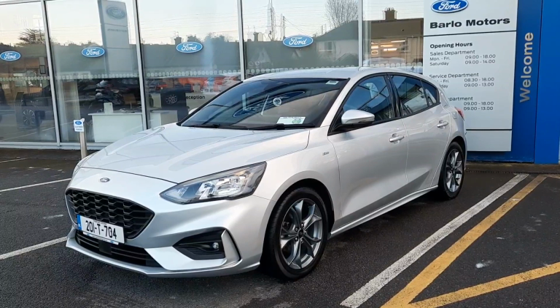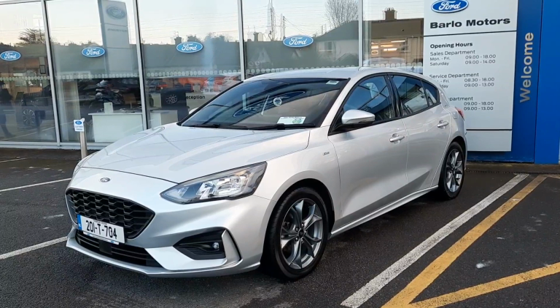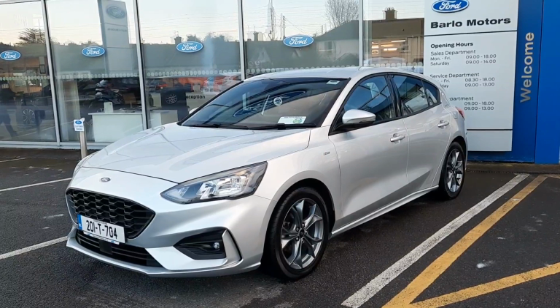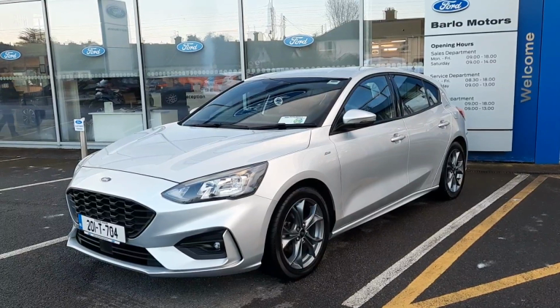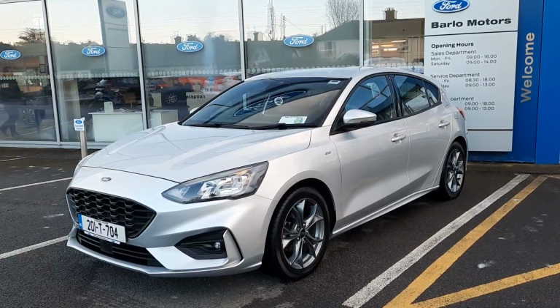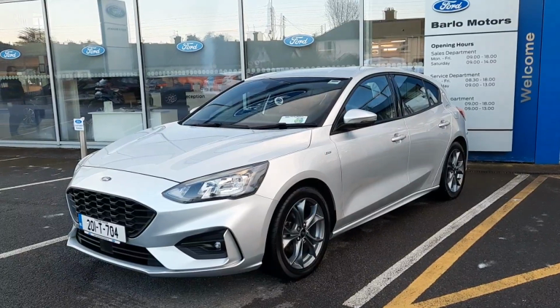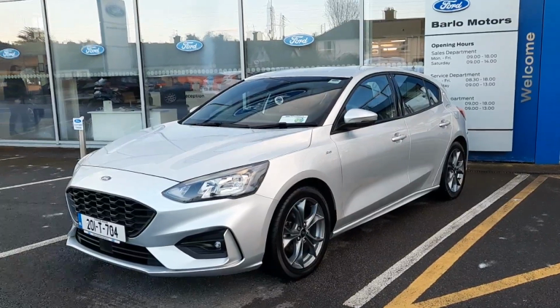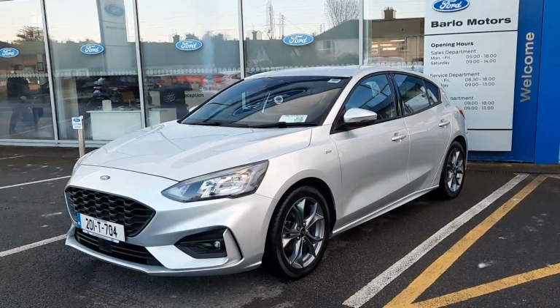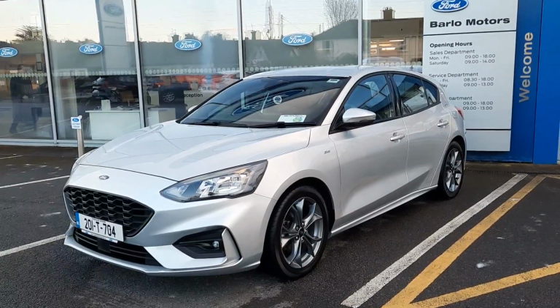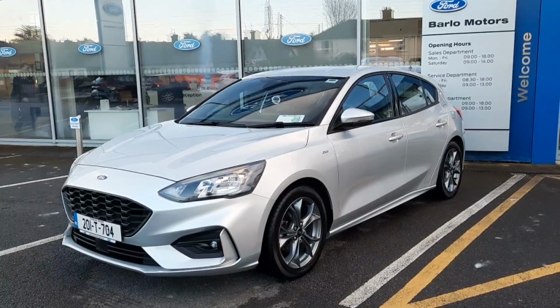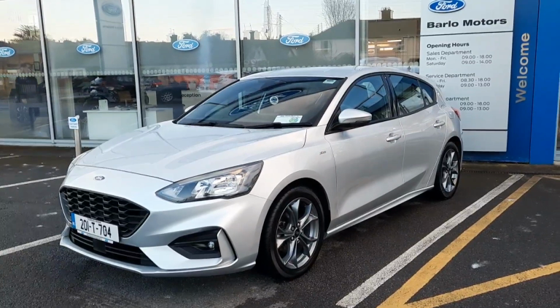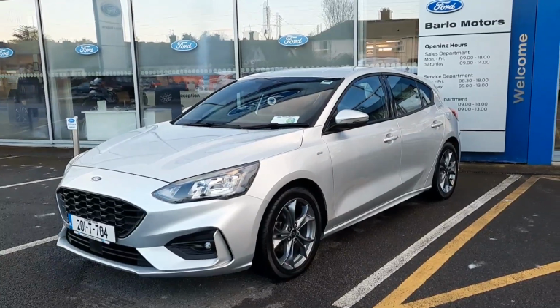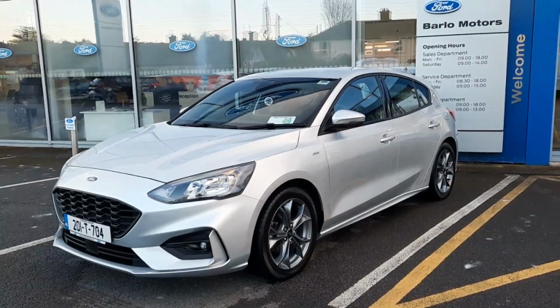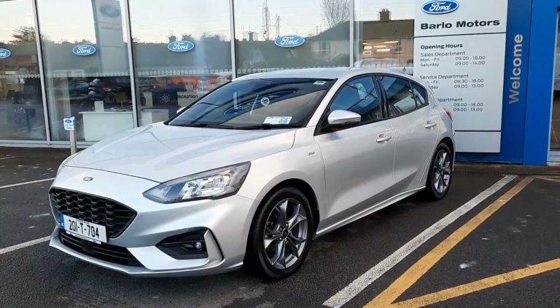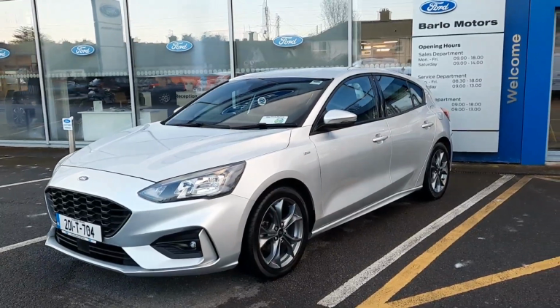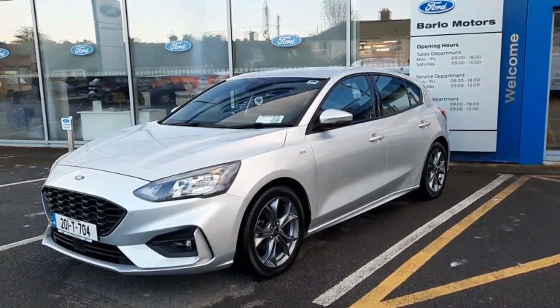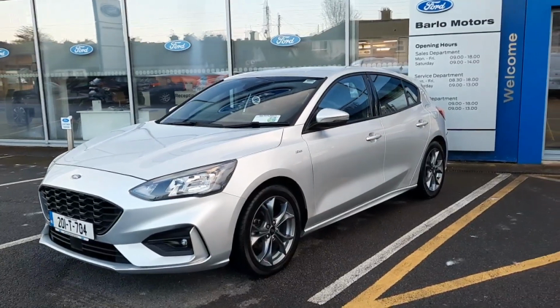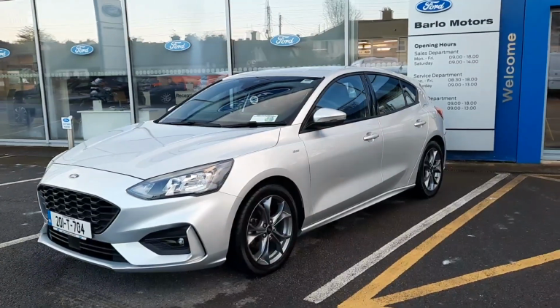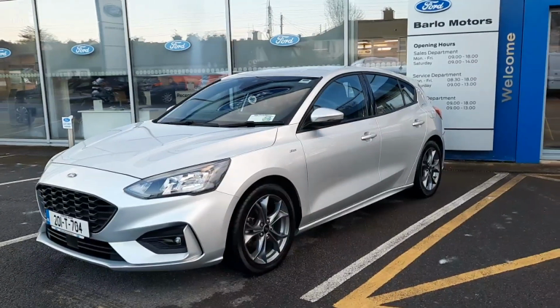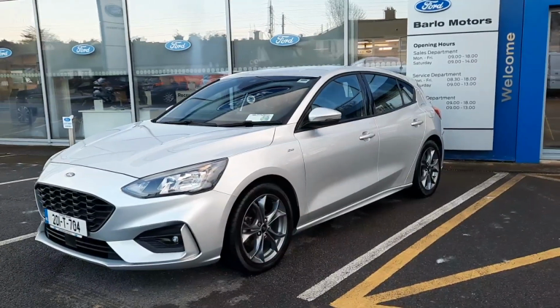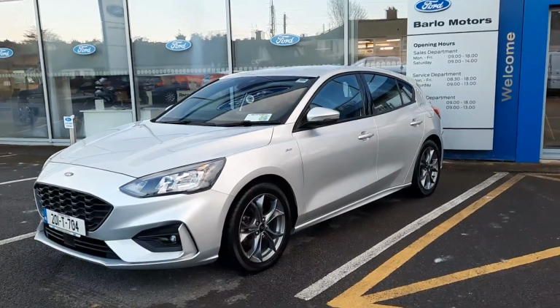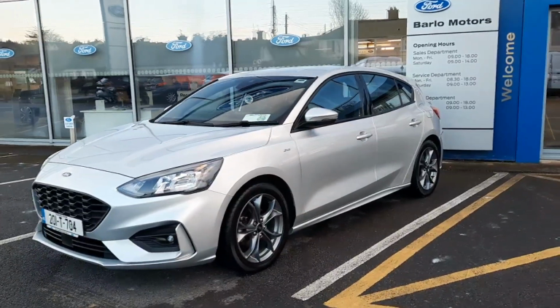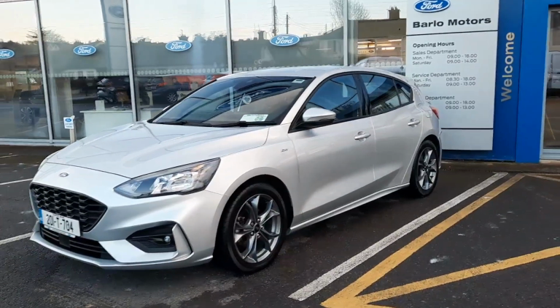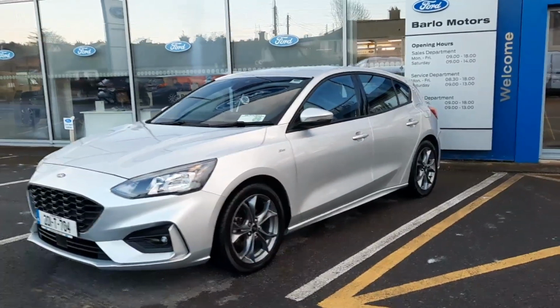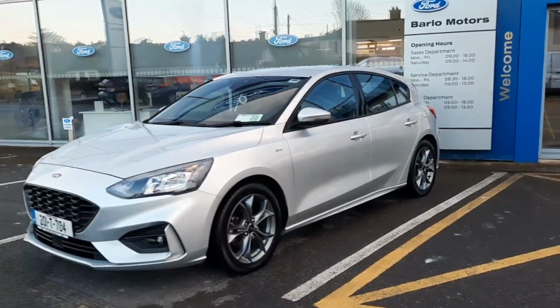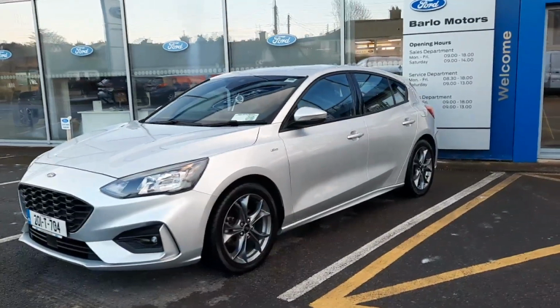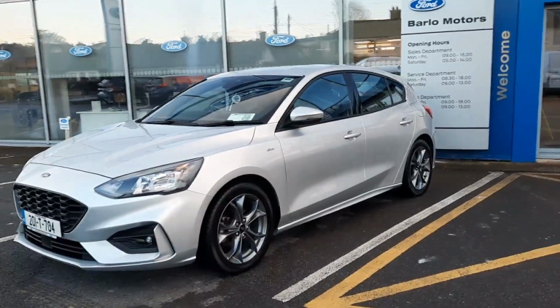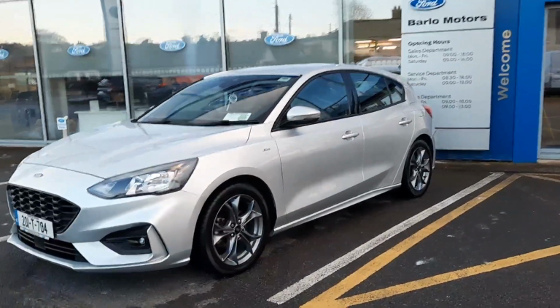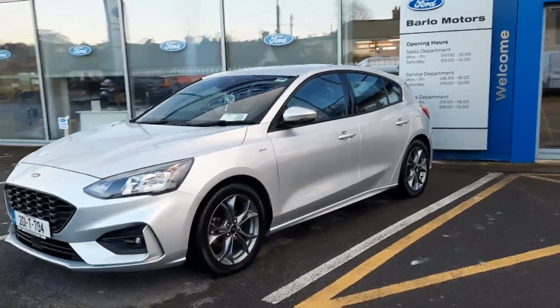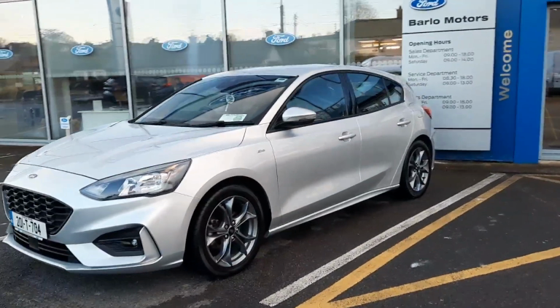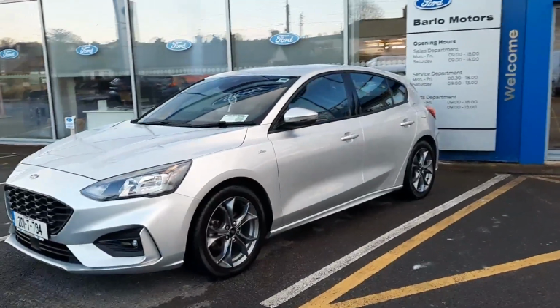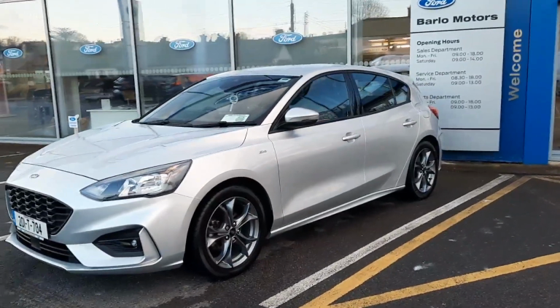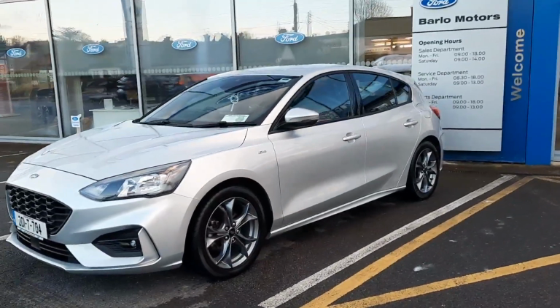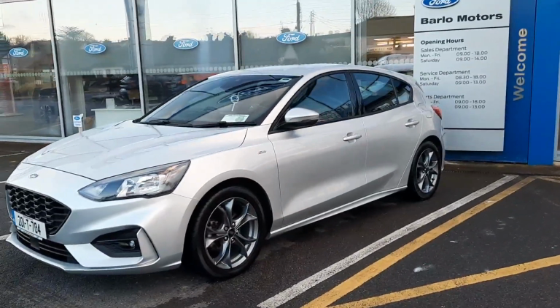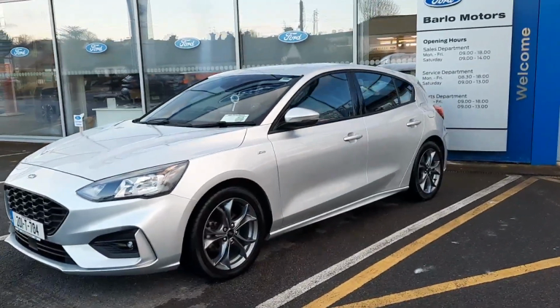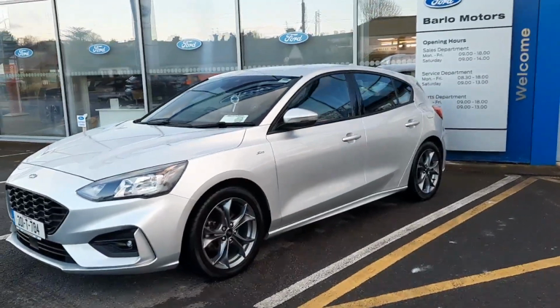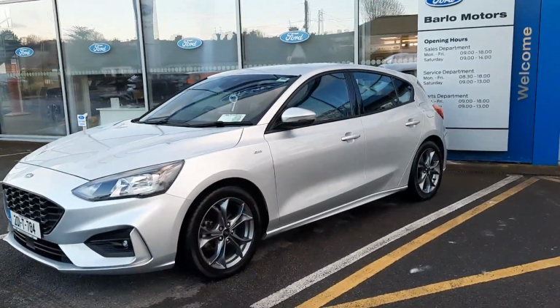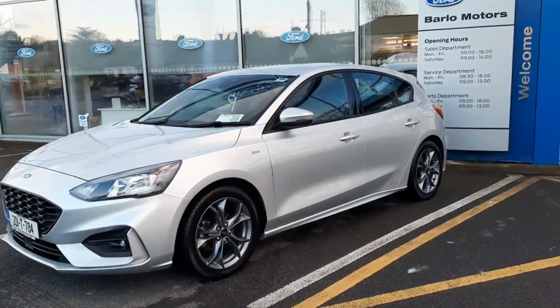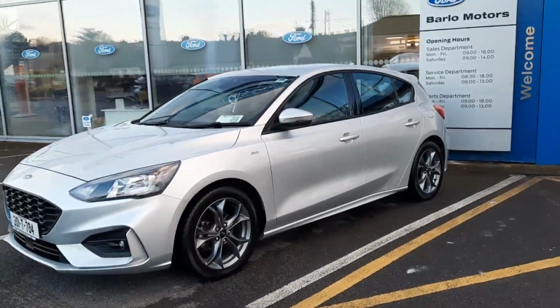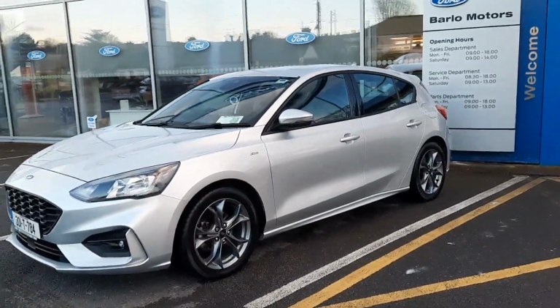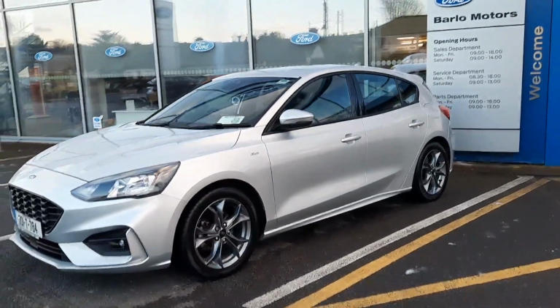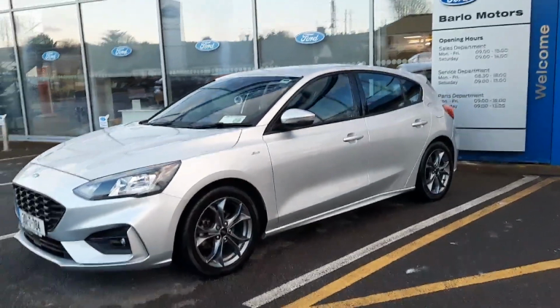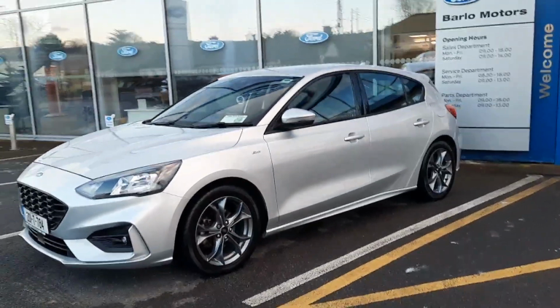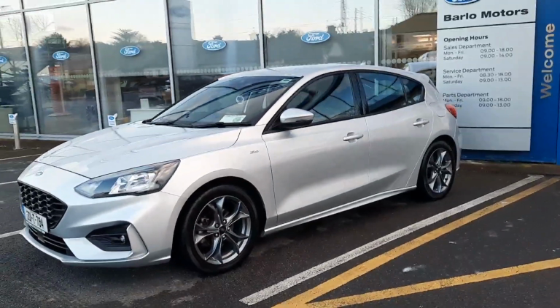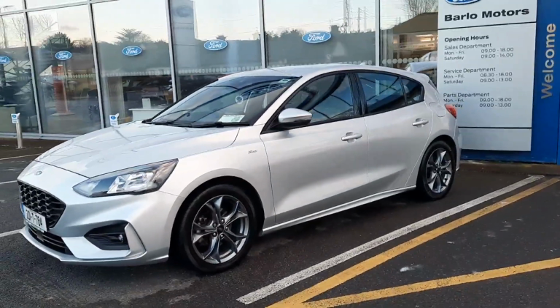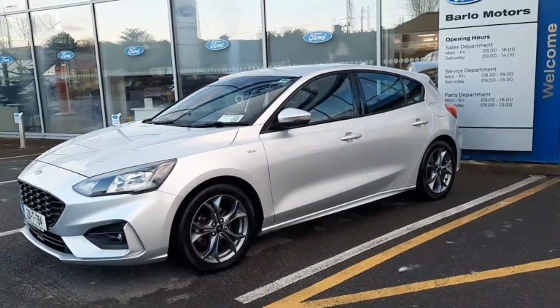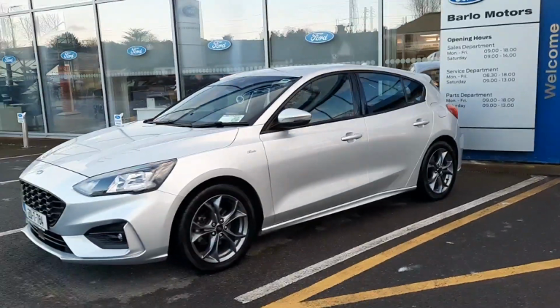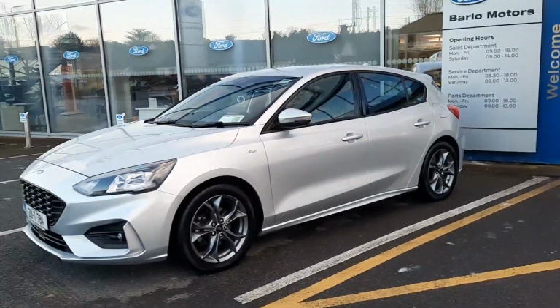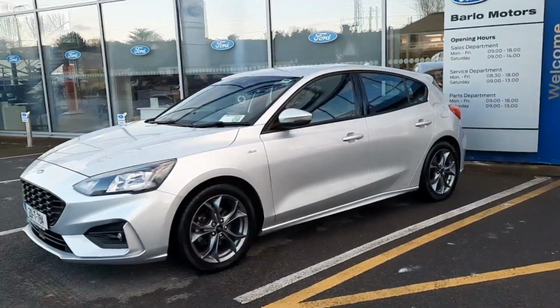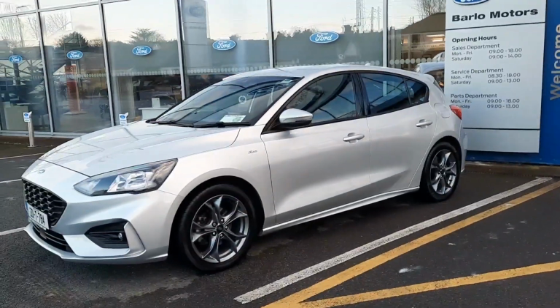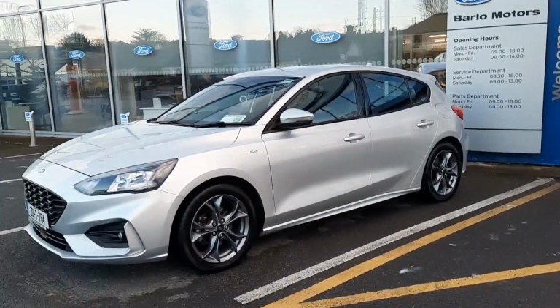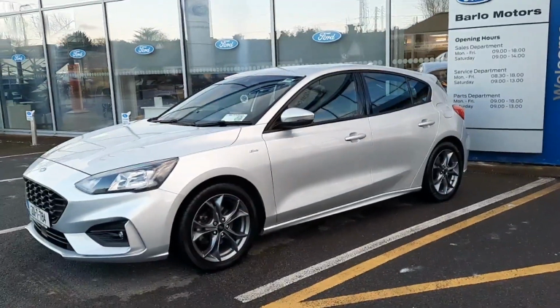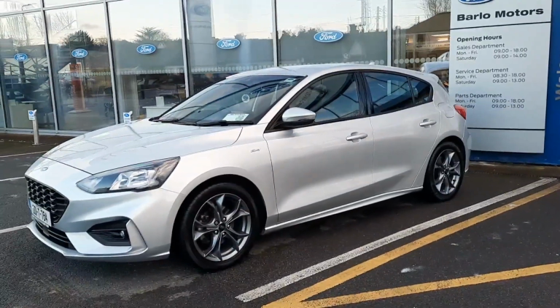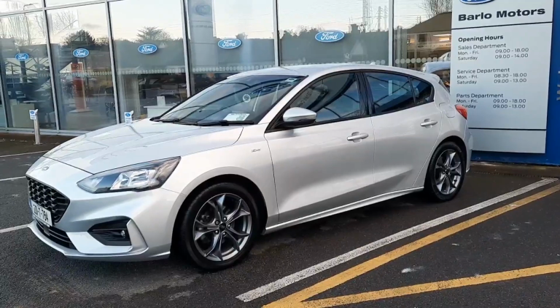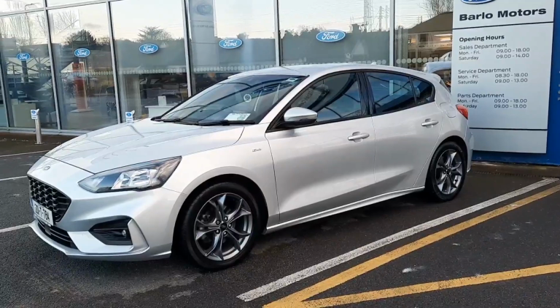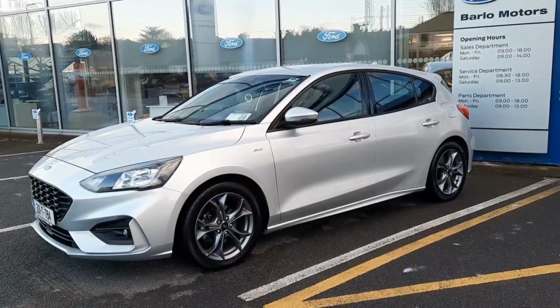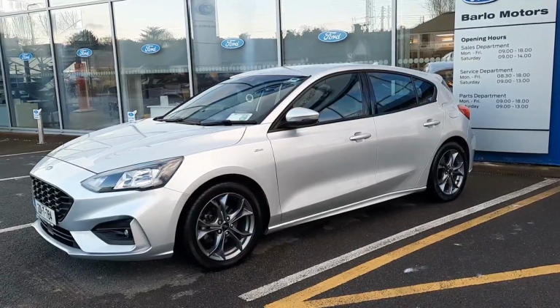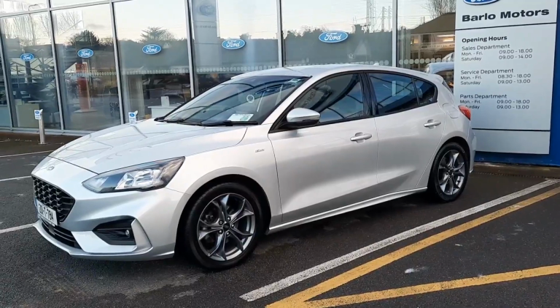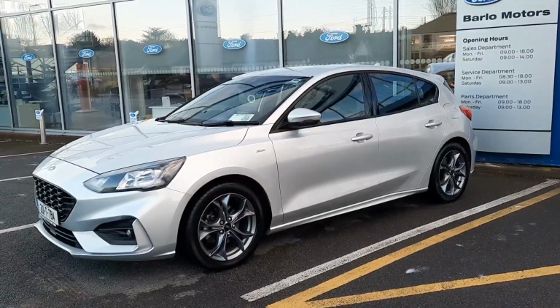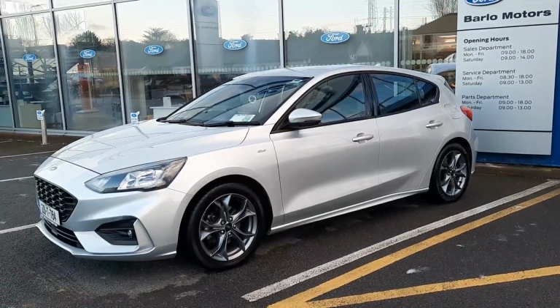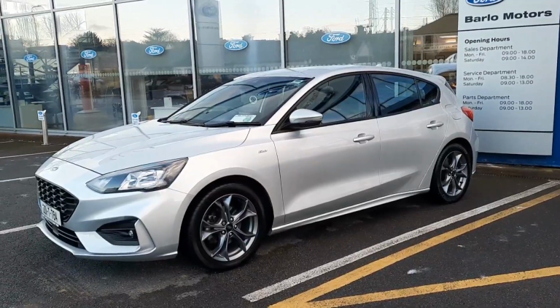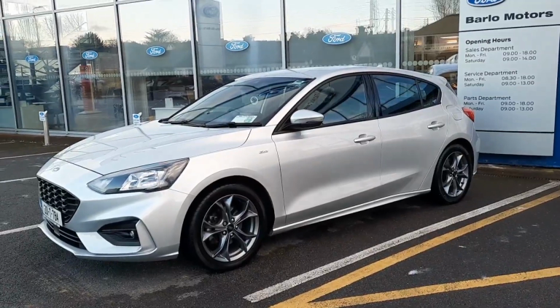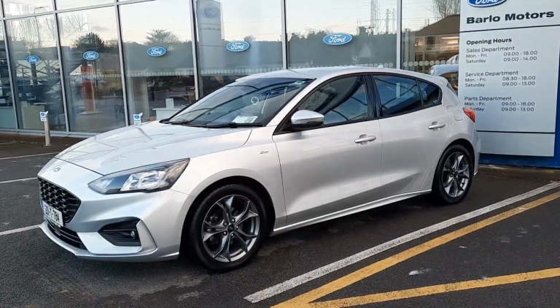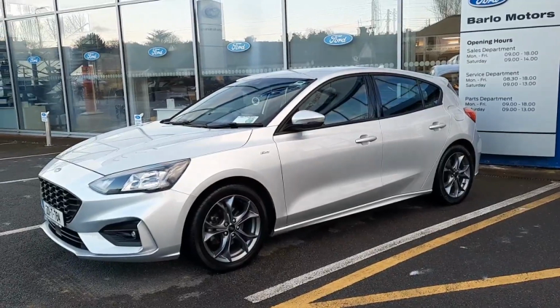Hi, welcome to Barlow Motor Group in Clonmel. Here we have a 2020 Ford Focus 1.5 diesel ST-Line.